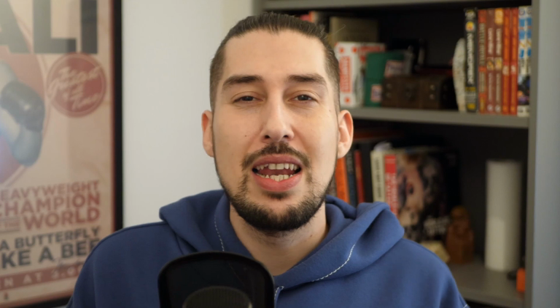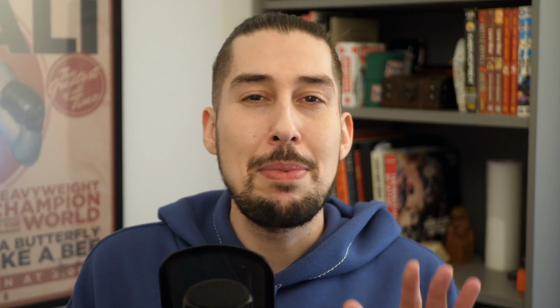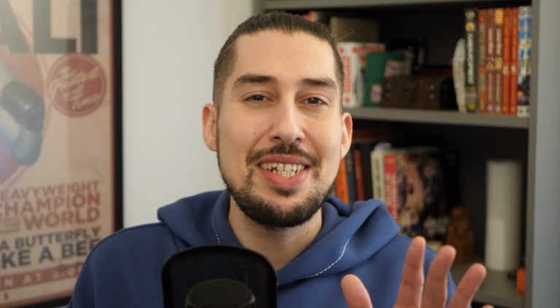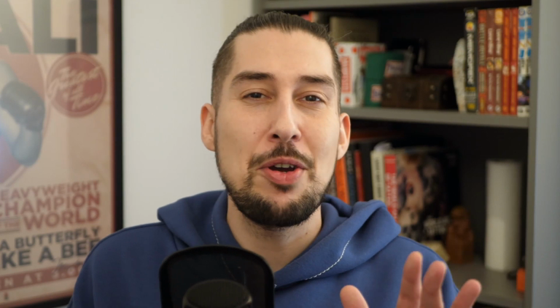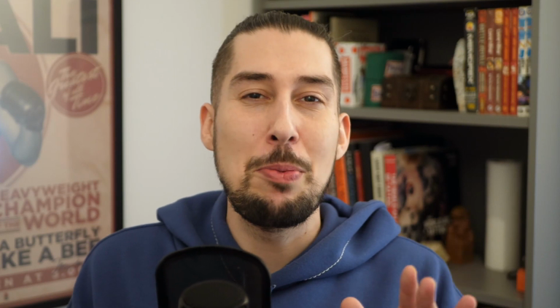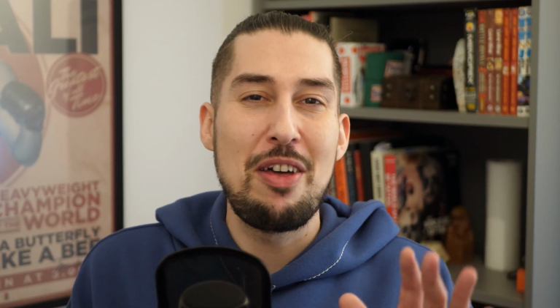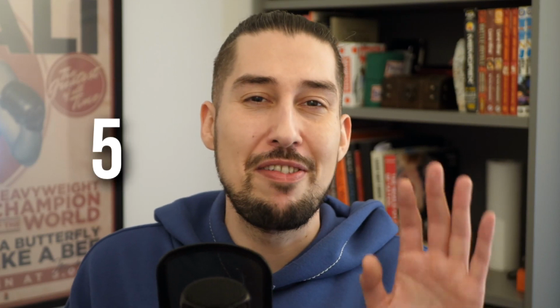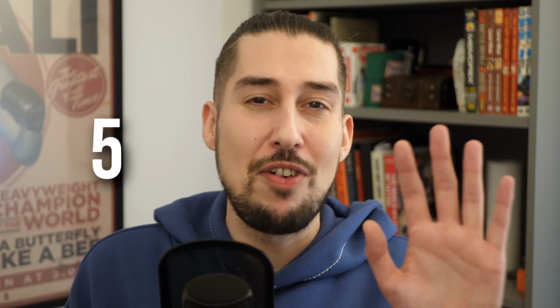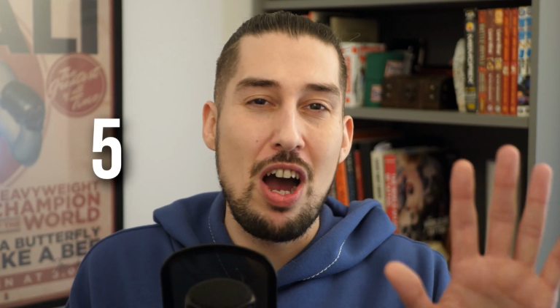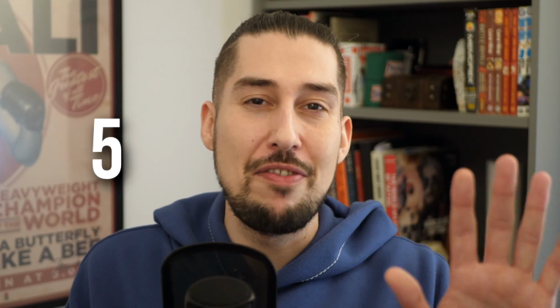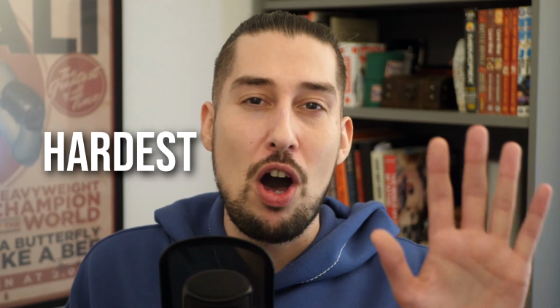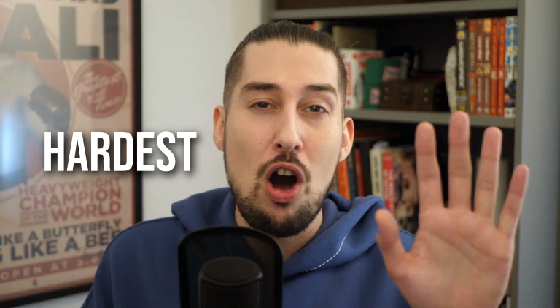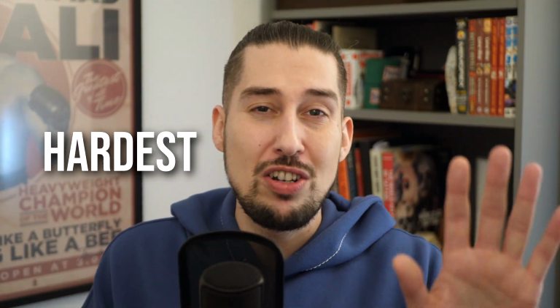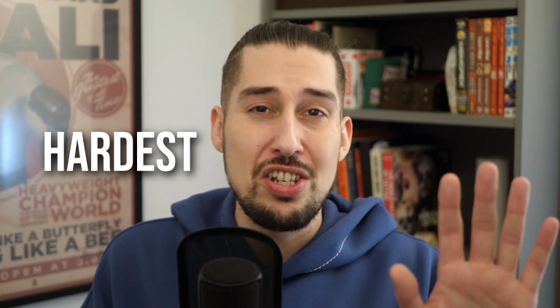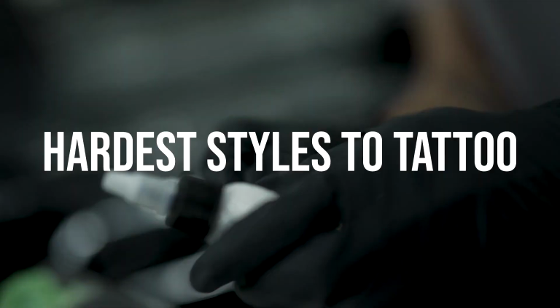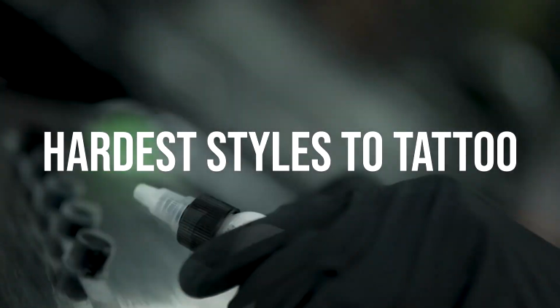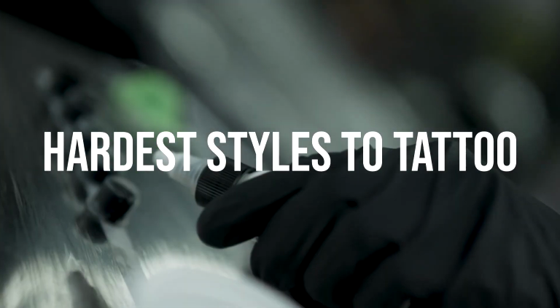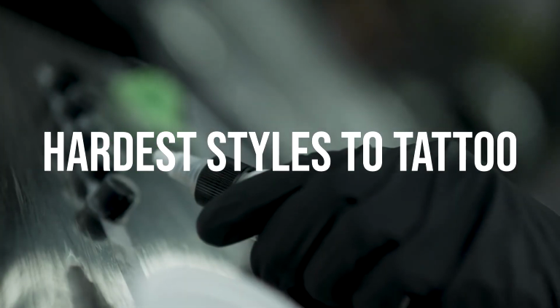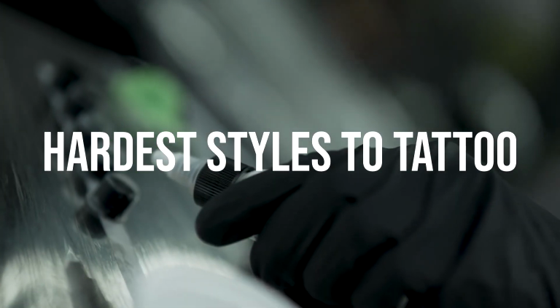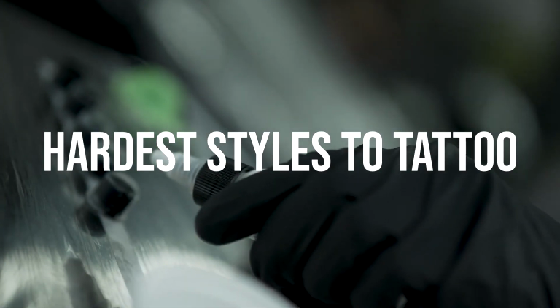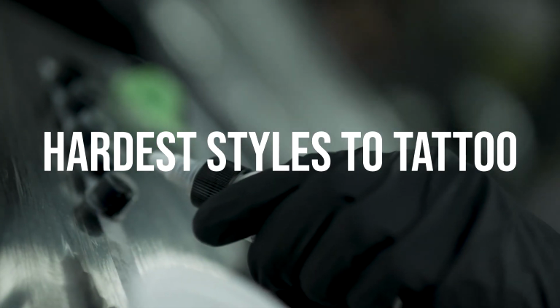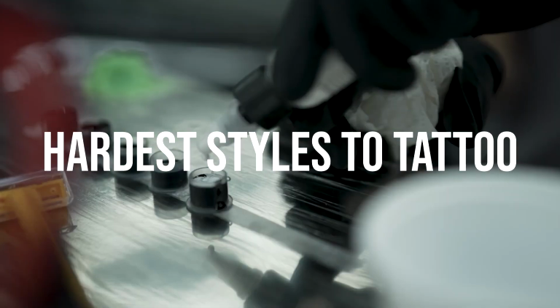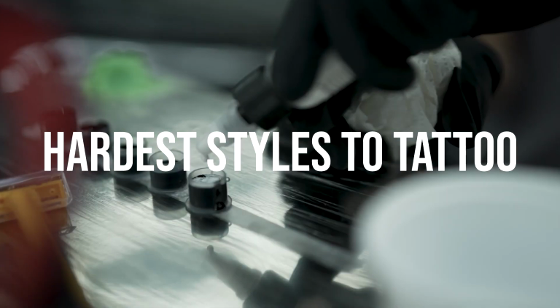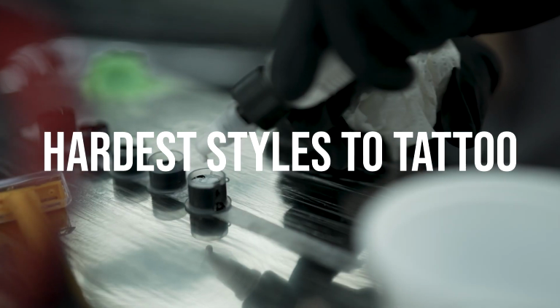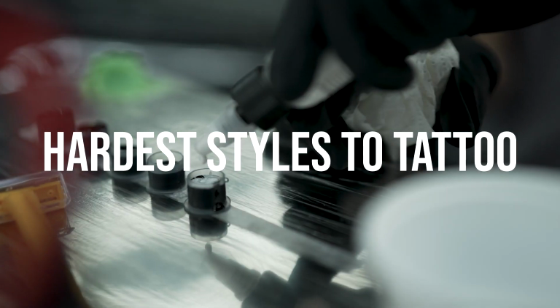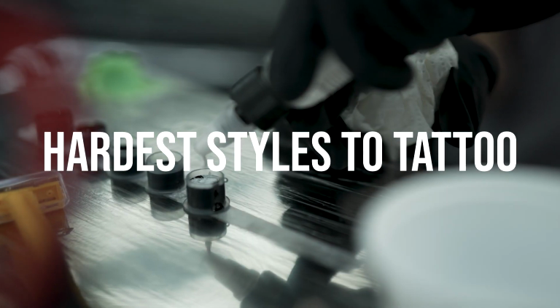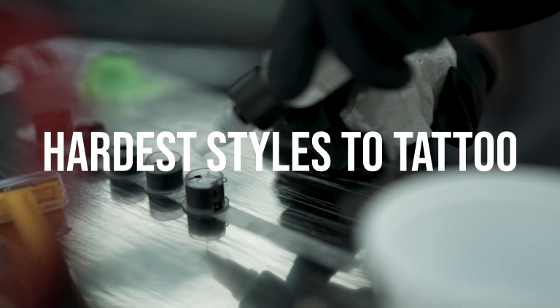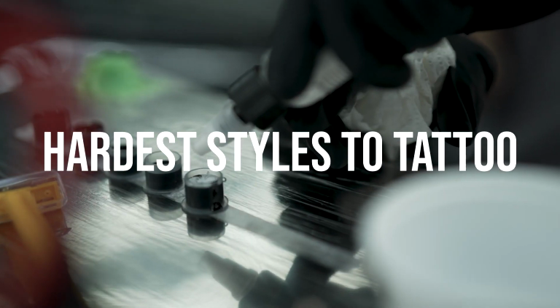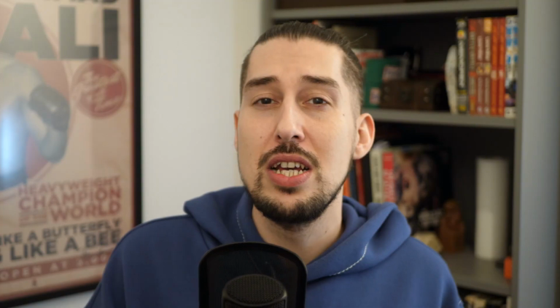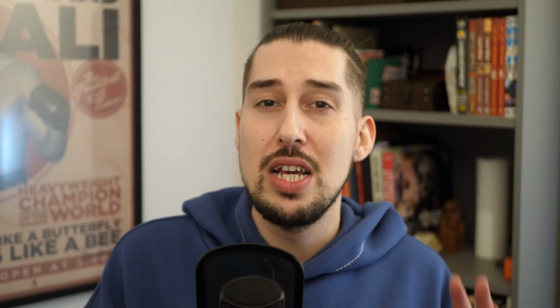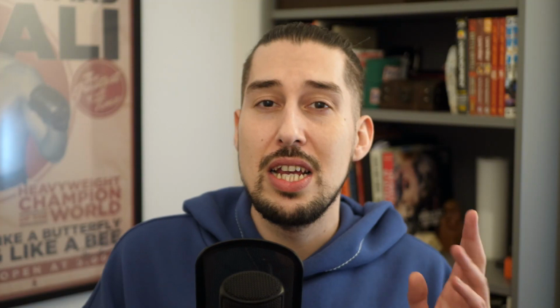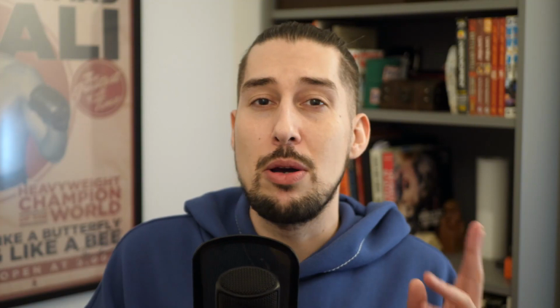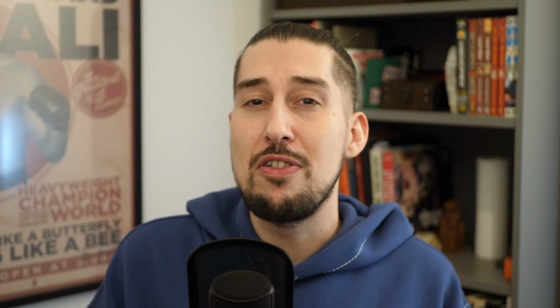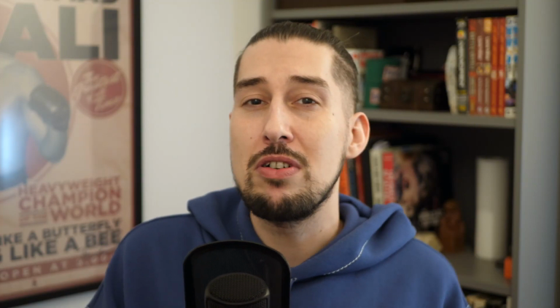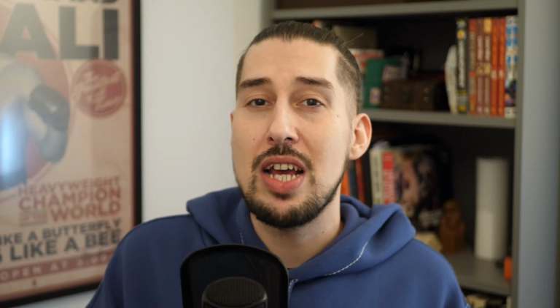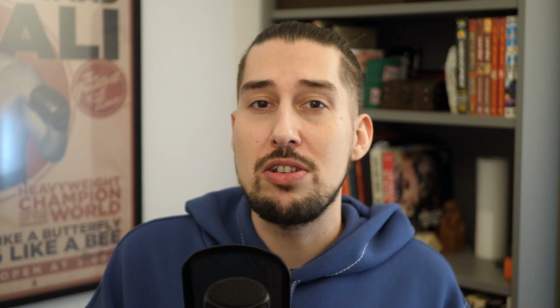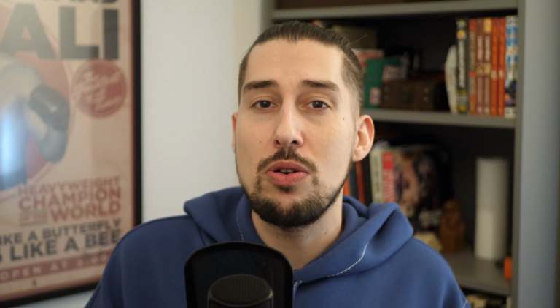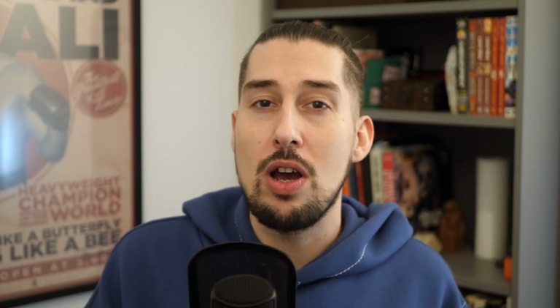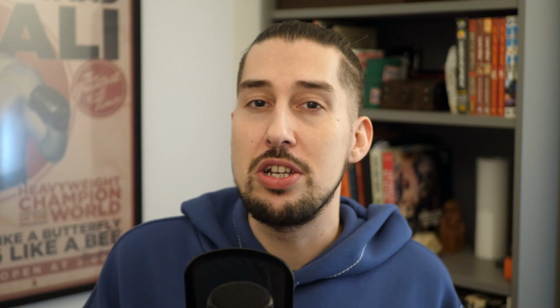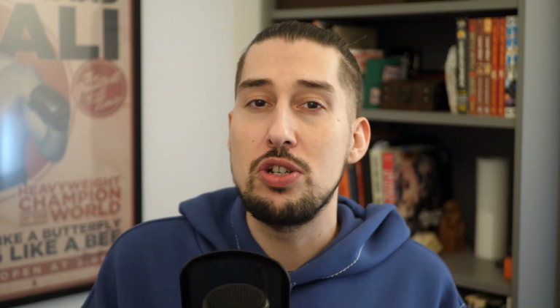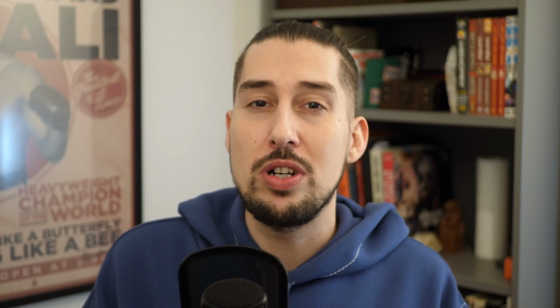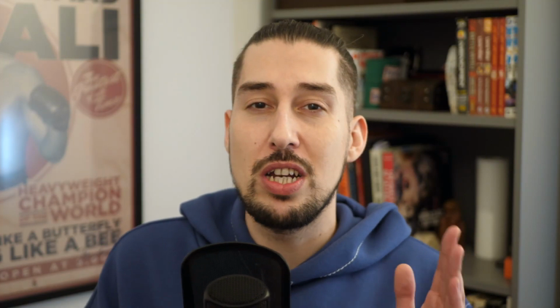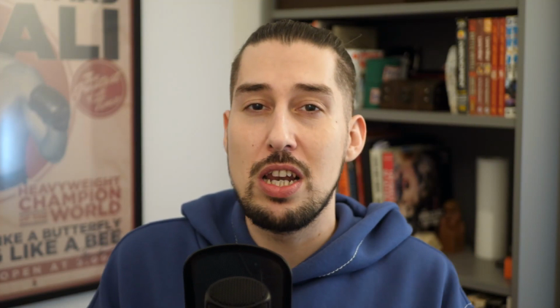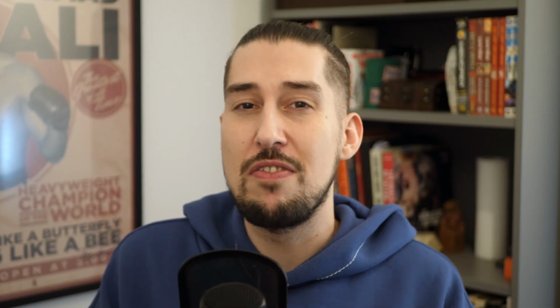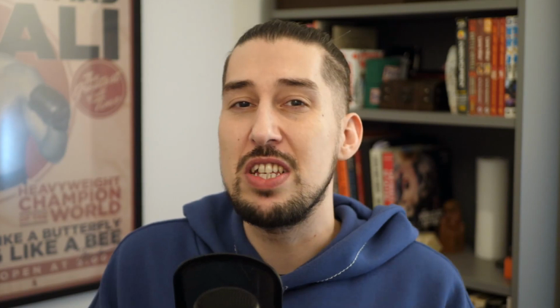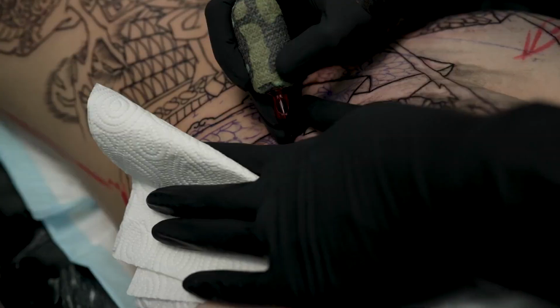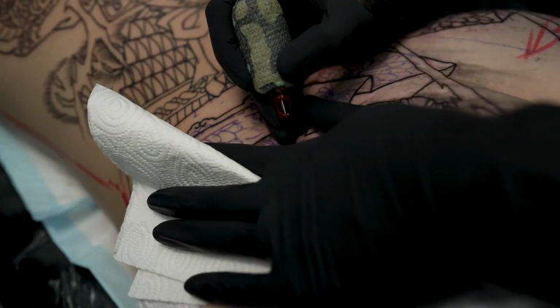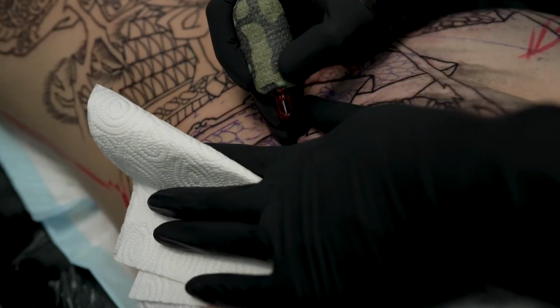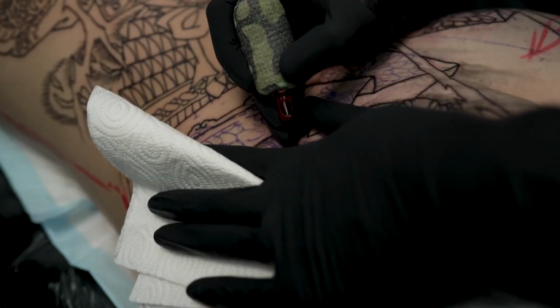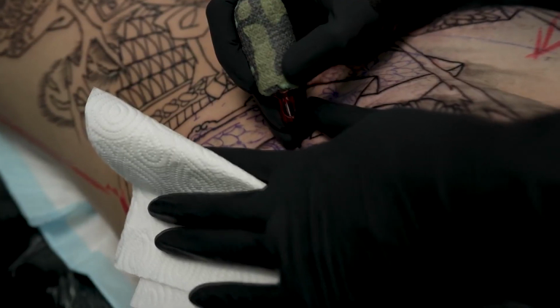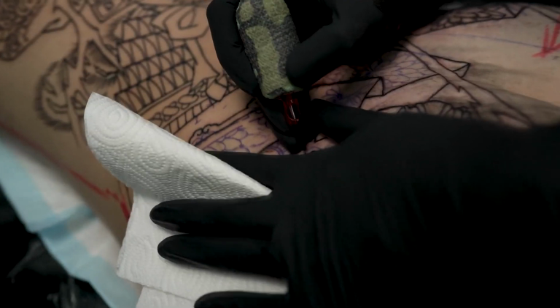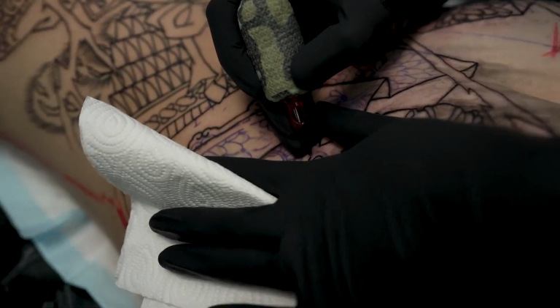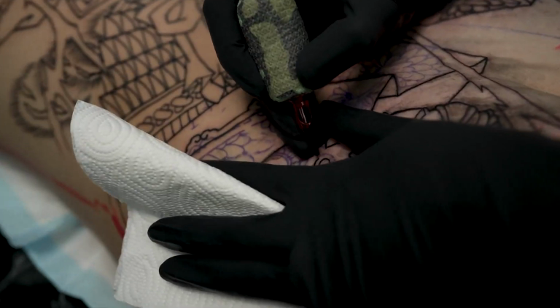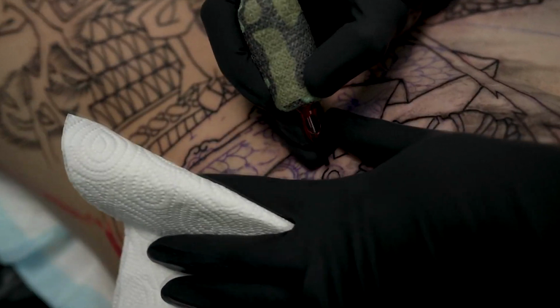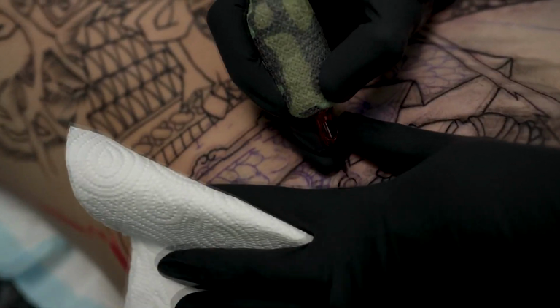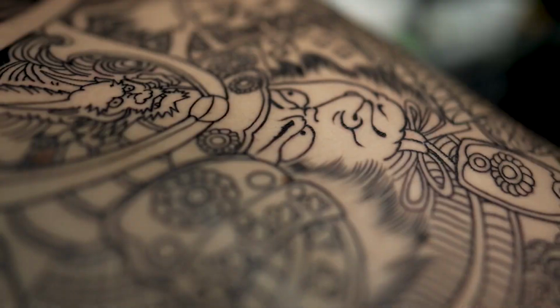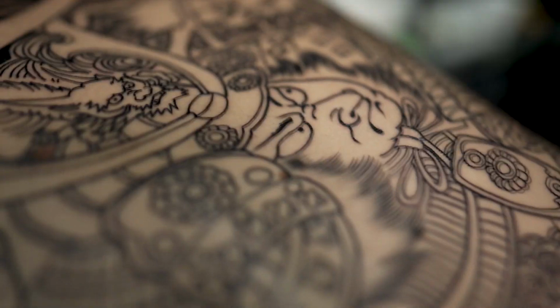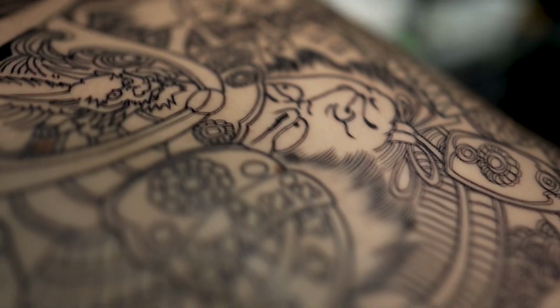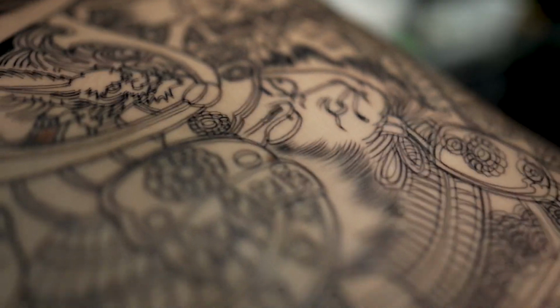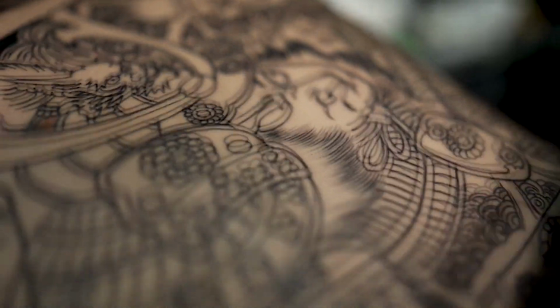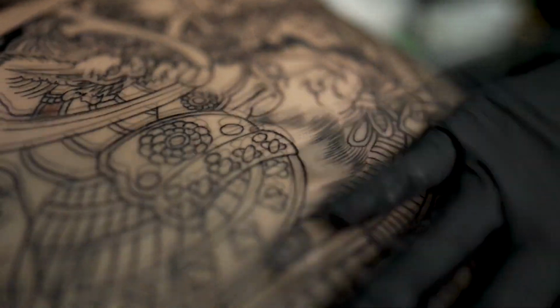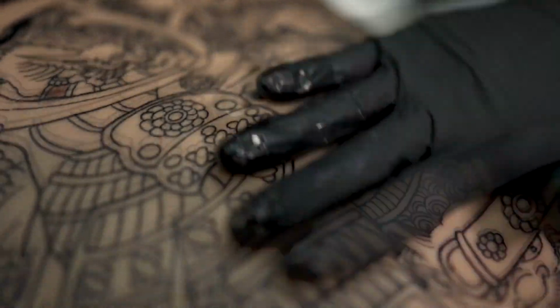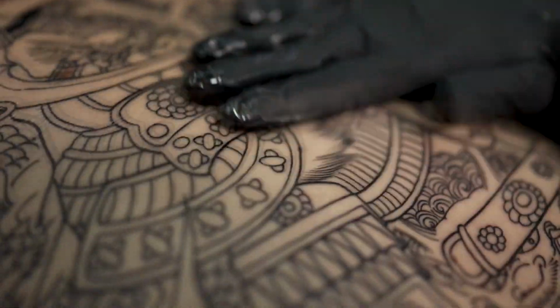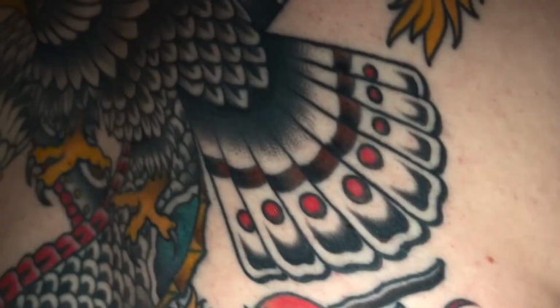Let me tell you about the five hardest styles to tattoo. If you're a tattoo artist, you are going to love this video — packed full of stuff. Let's get into it.